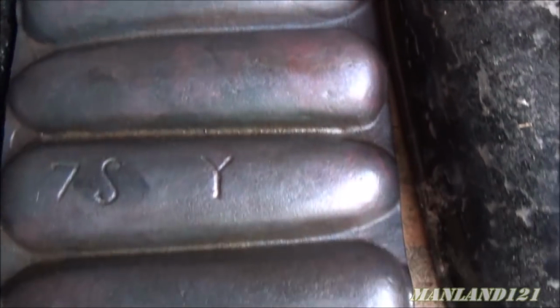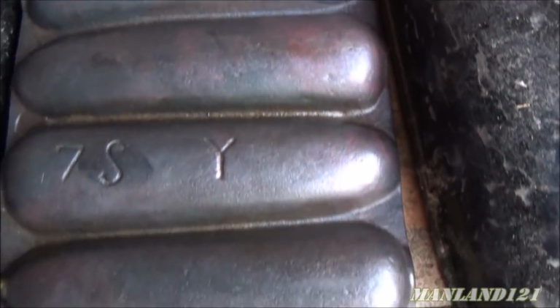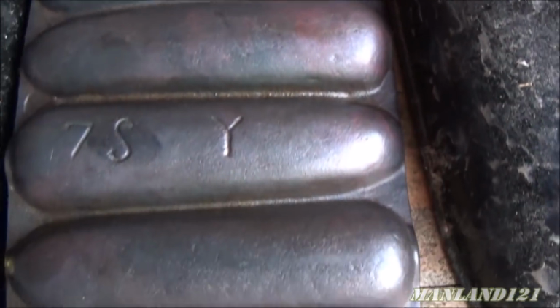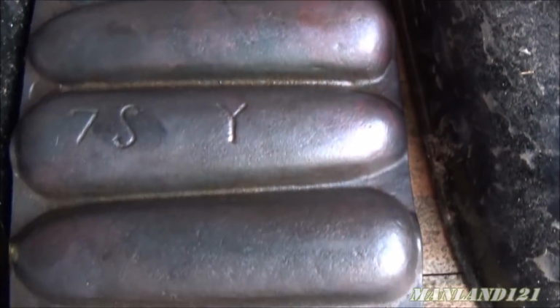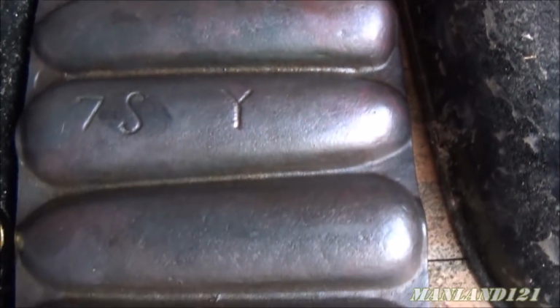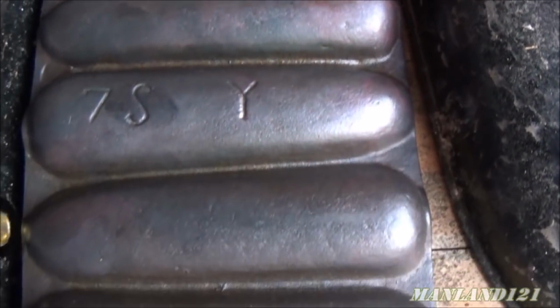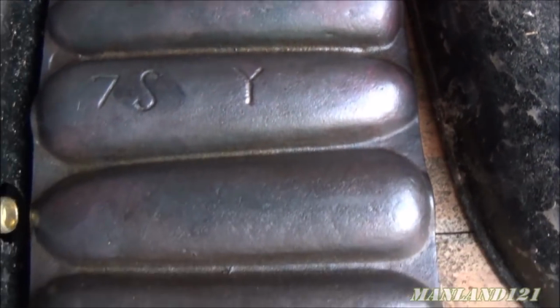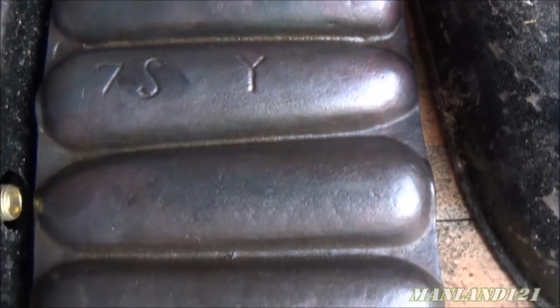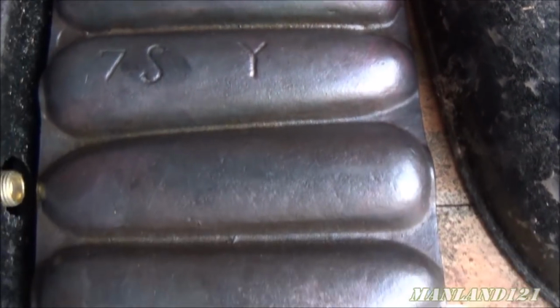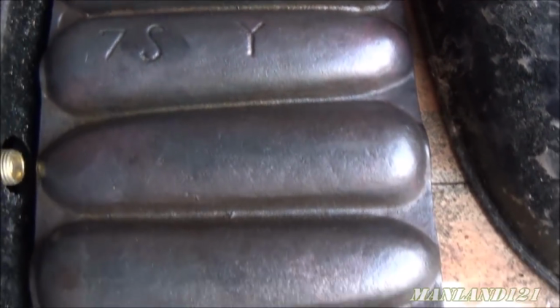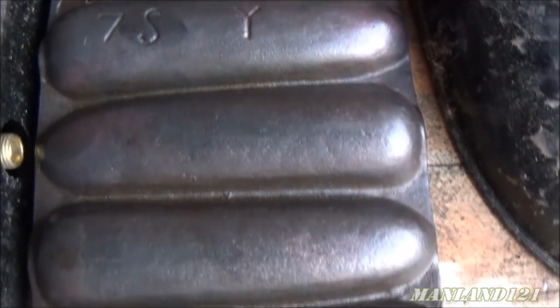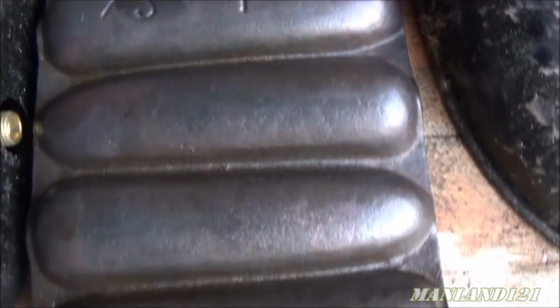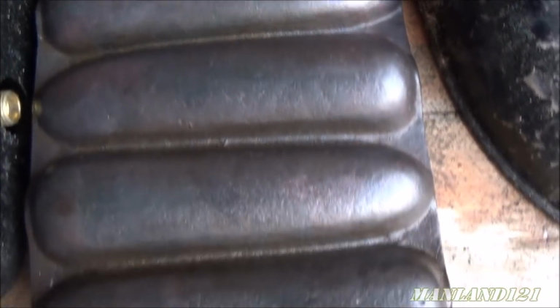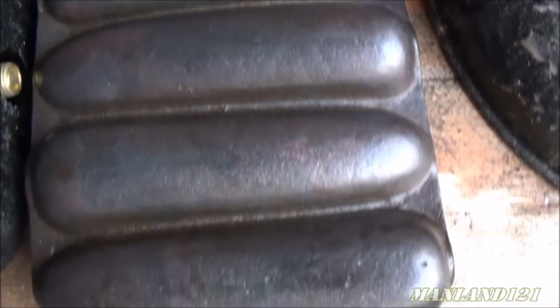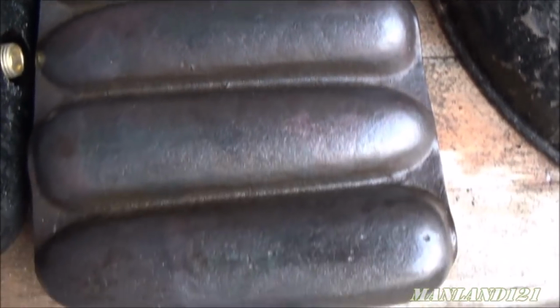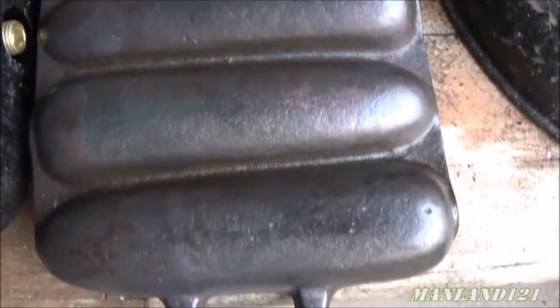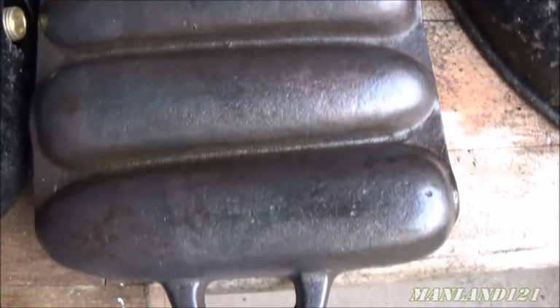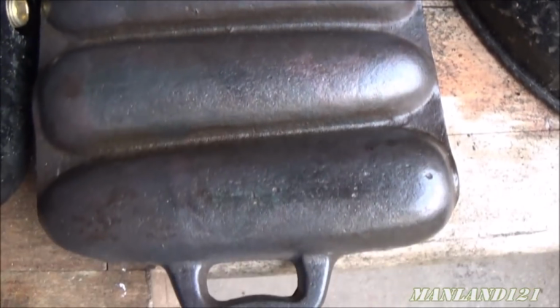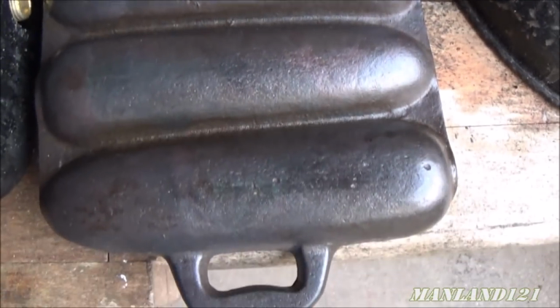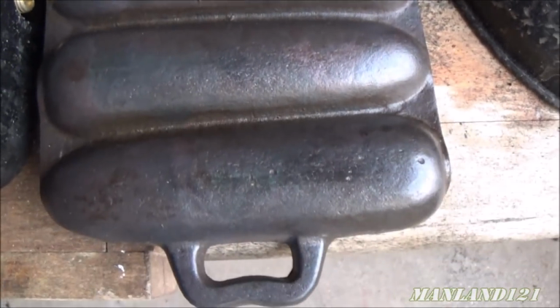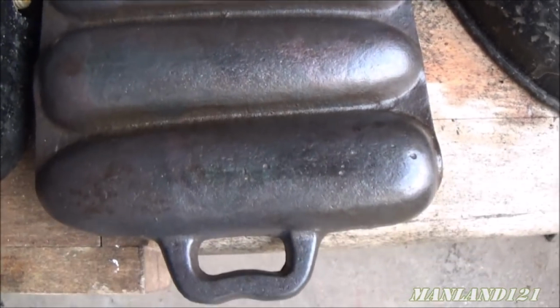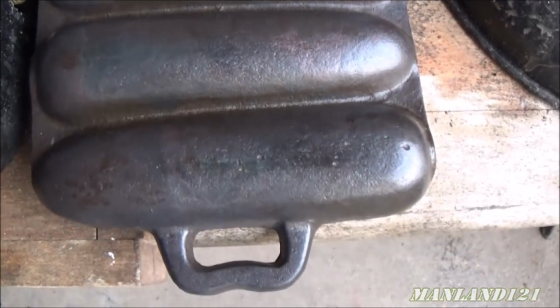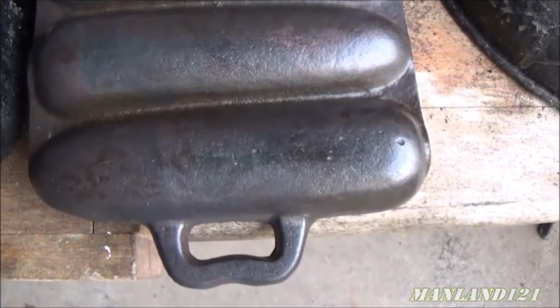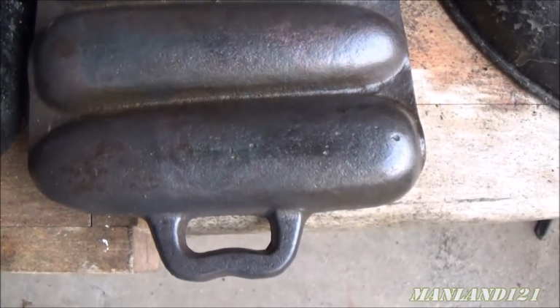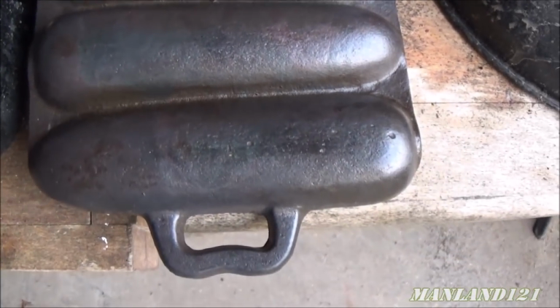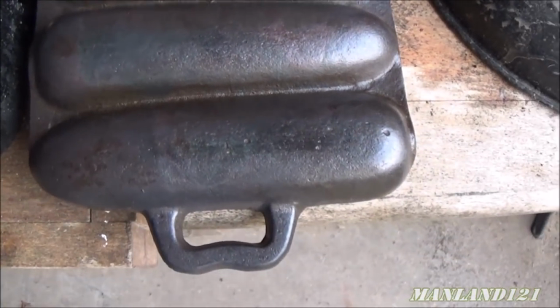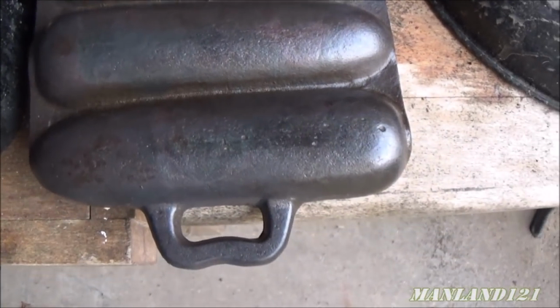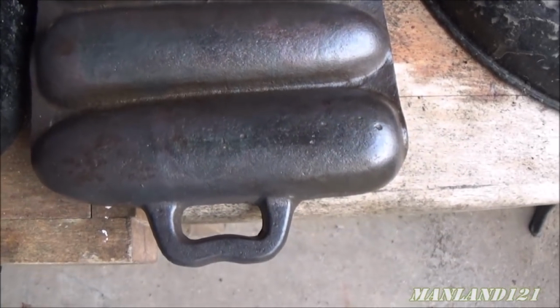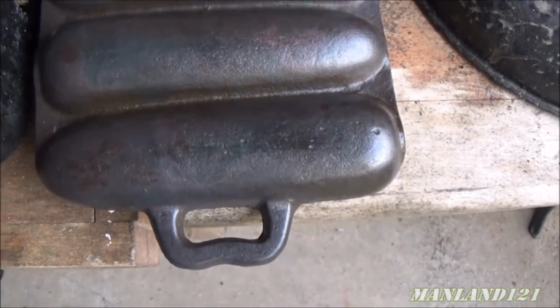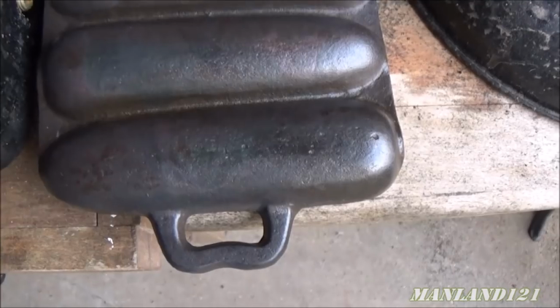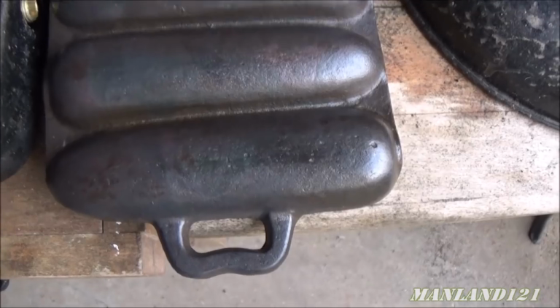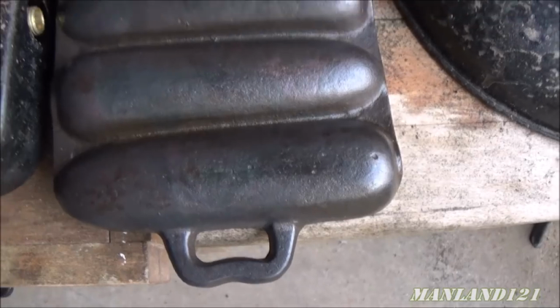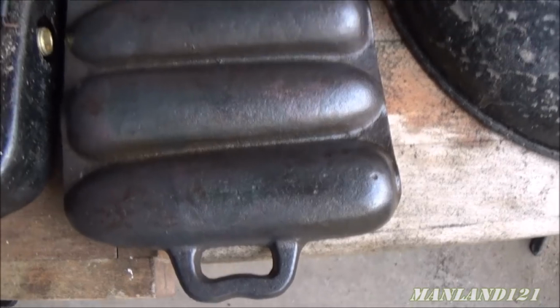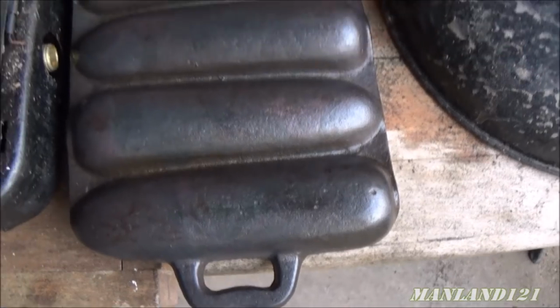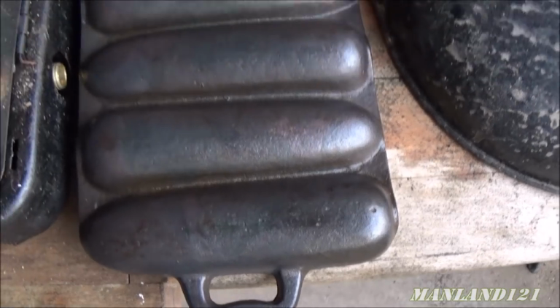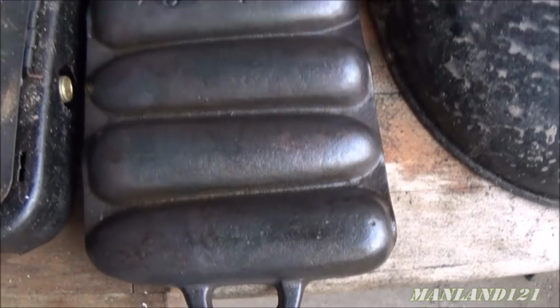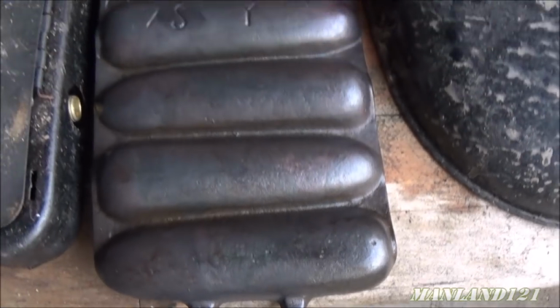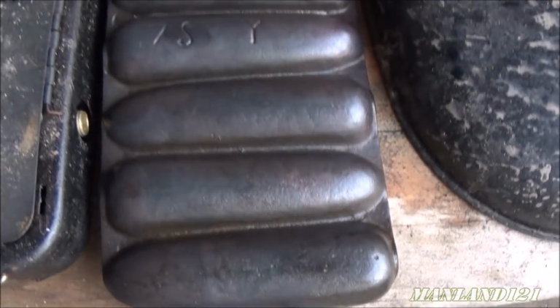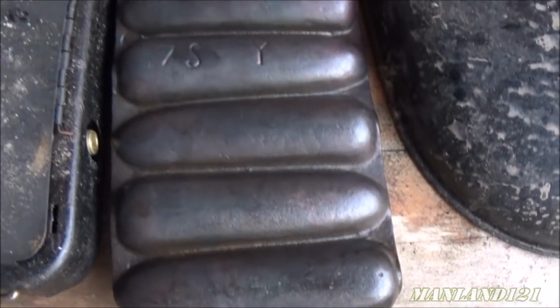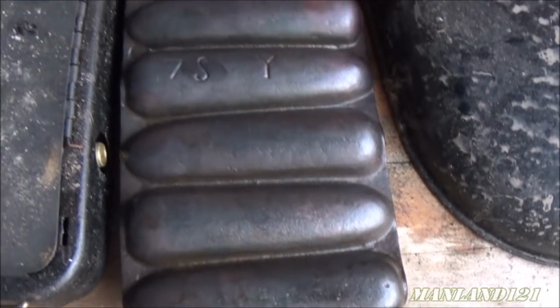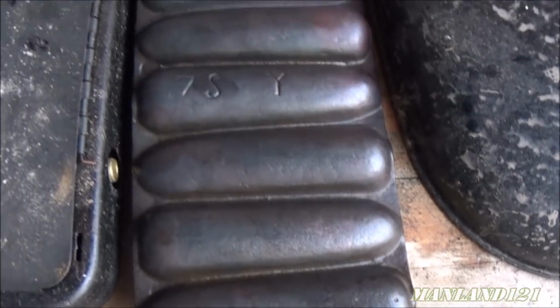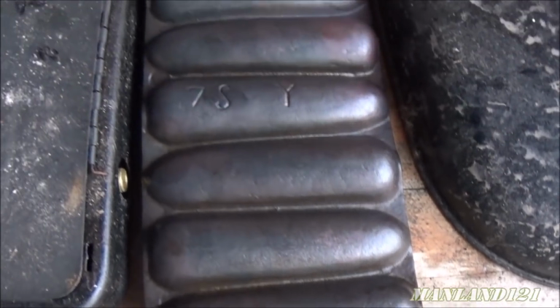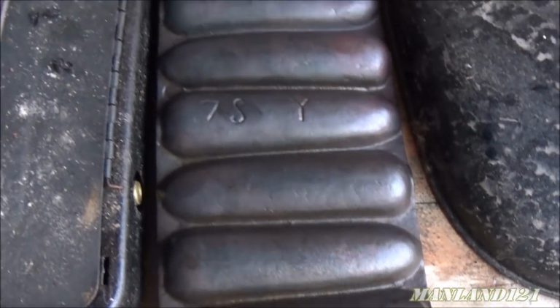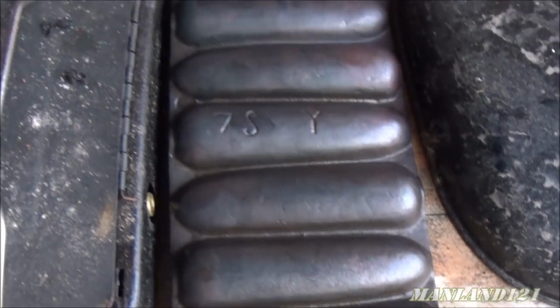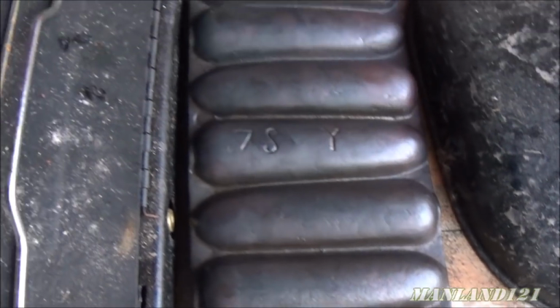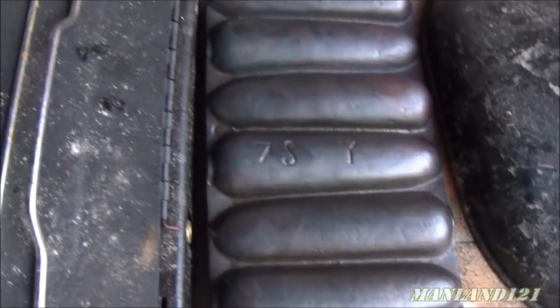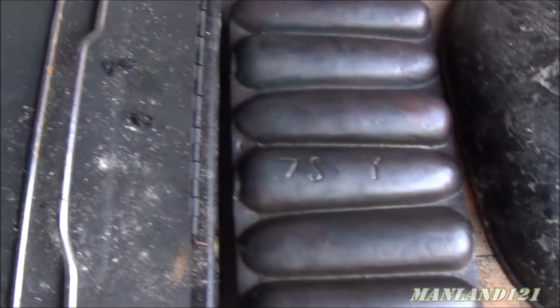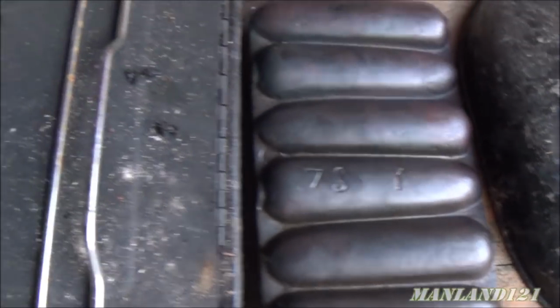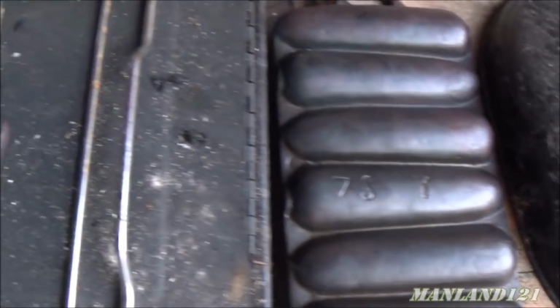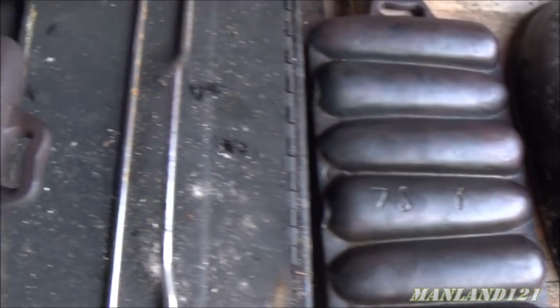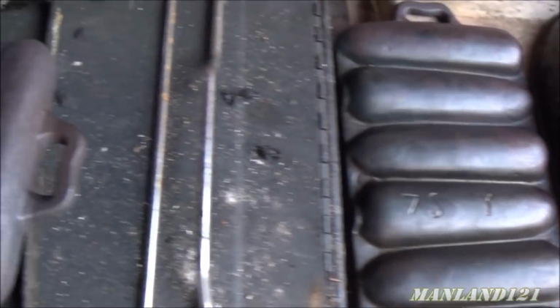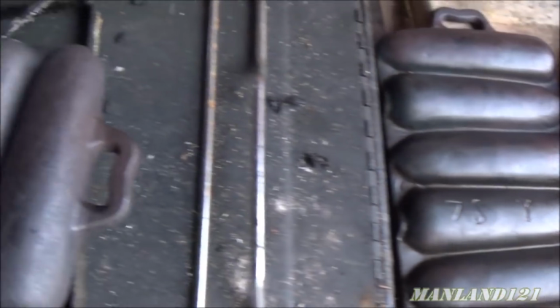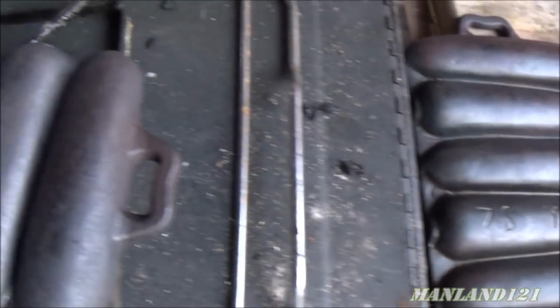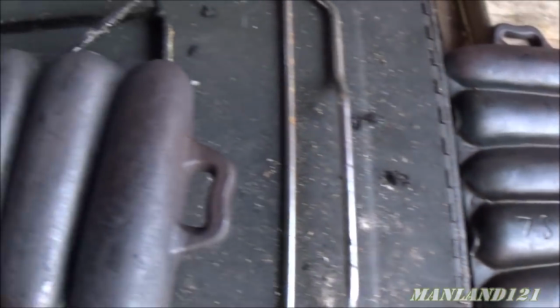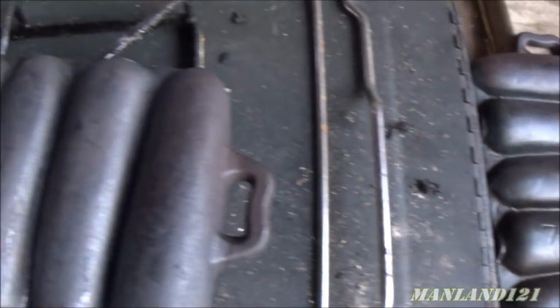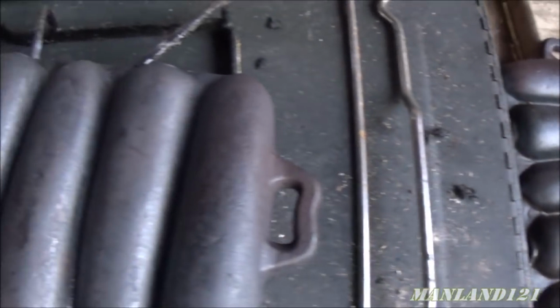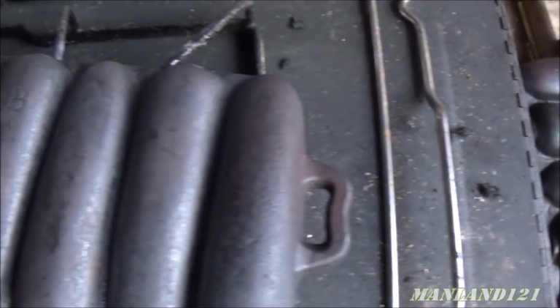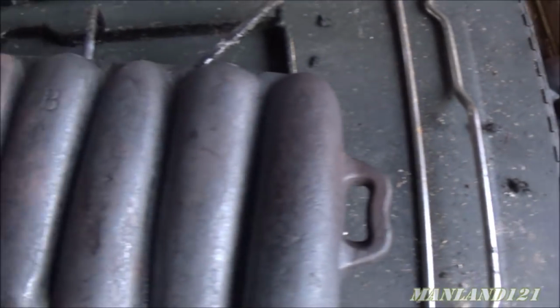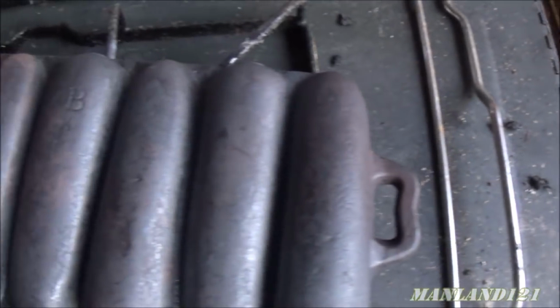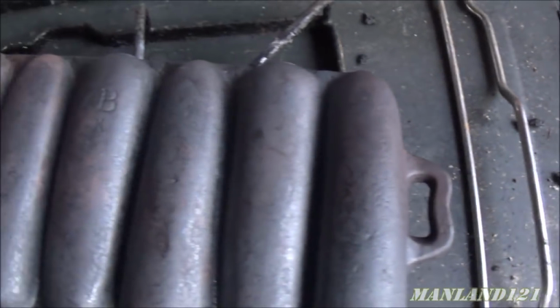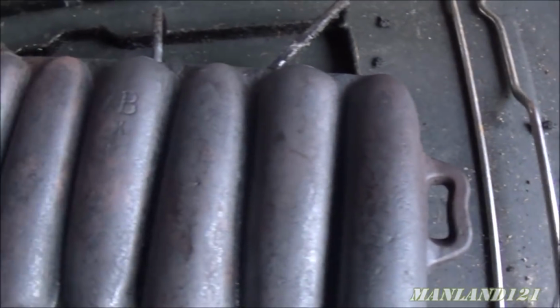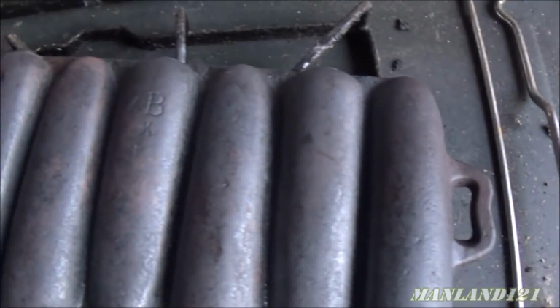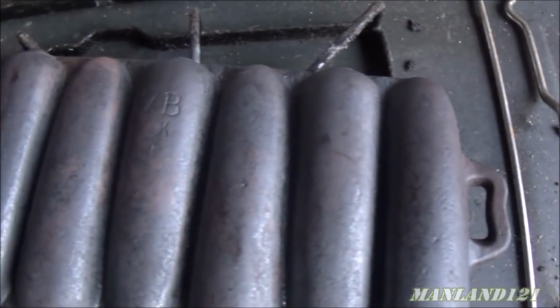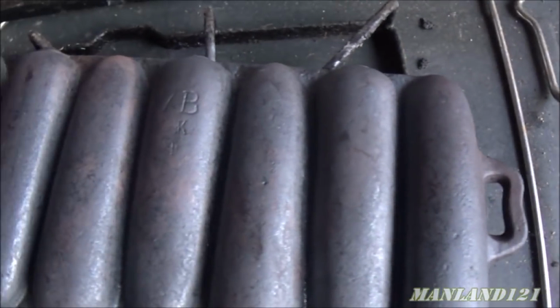Just having fun with cornbread stick pans — Birmingham Stove and Range, I do believe.